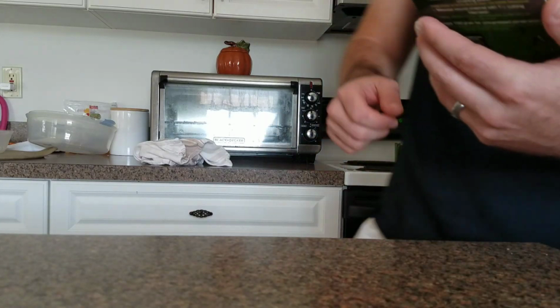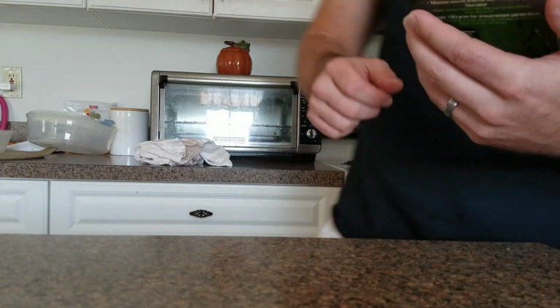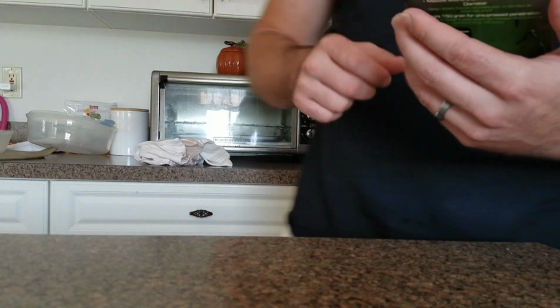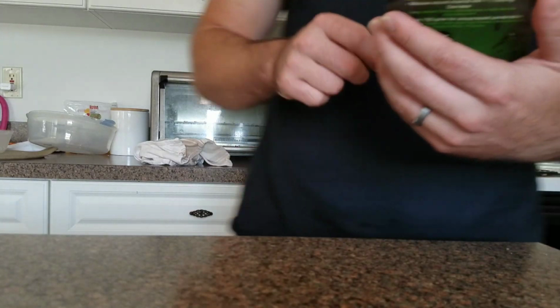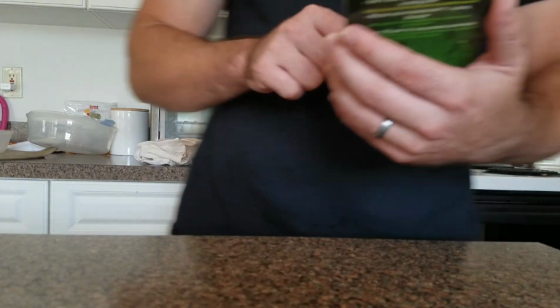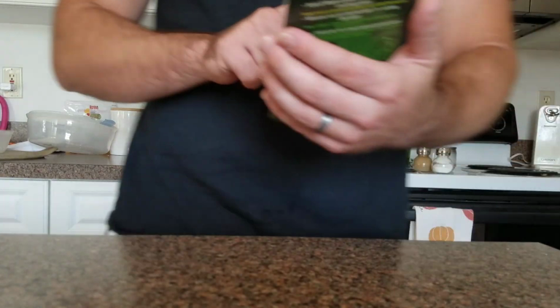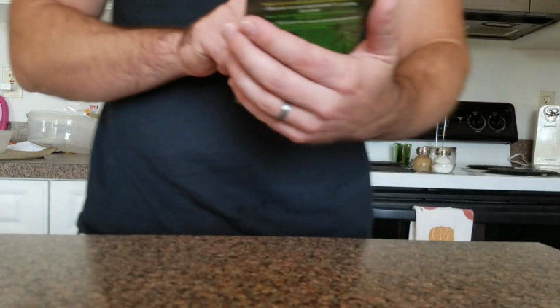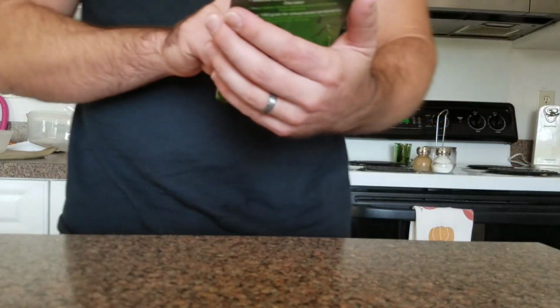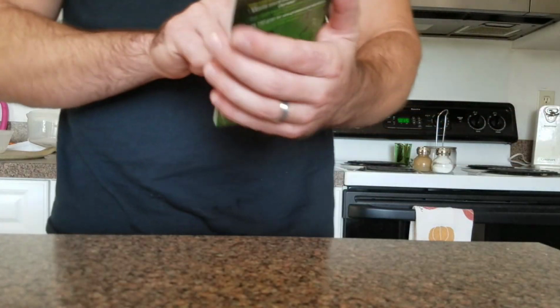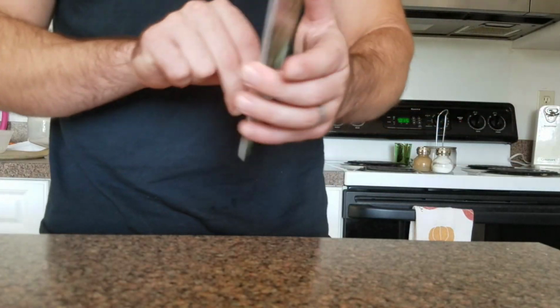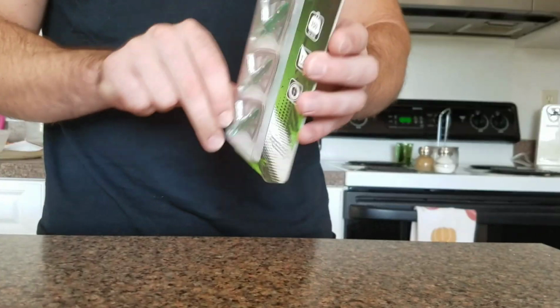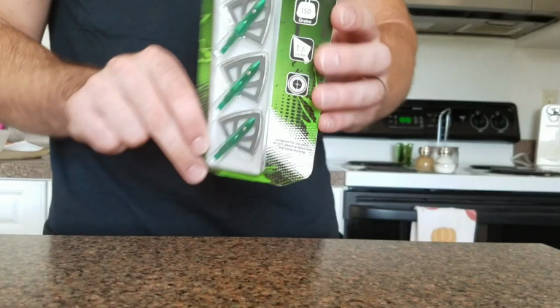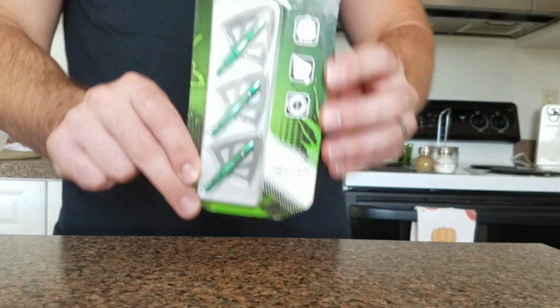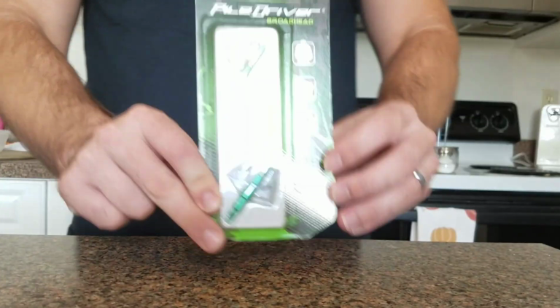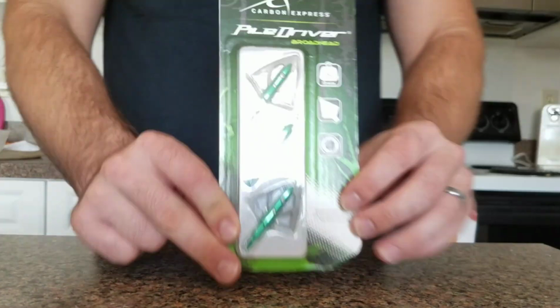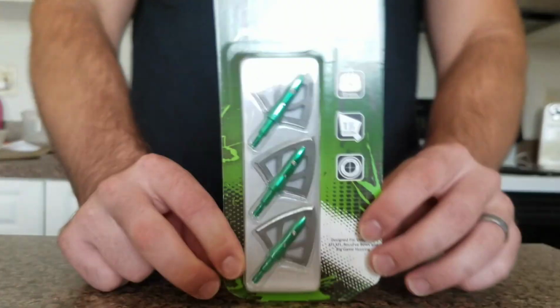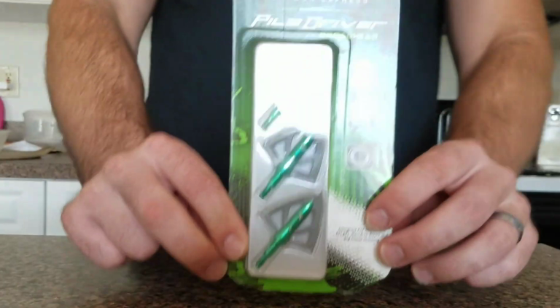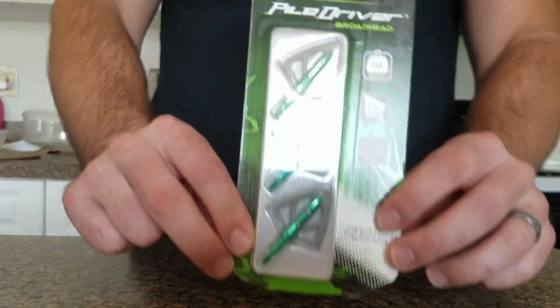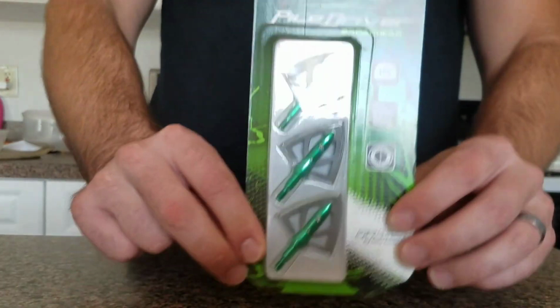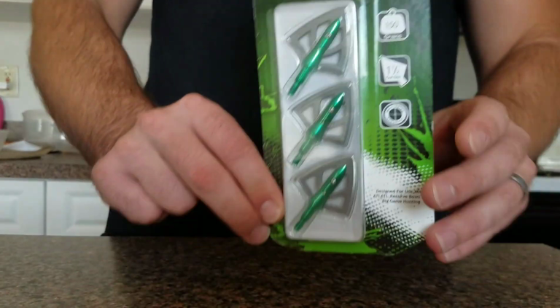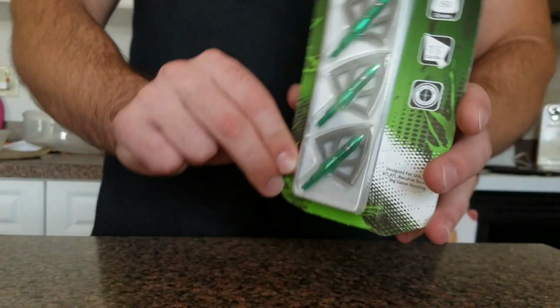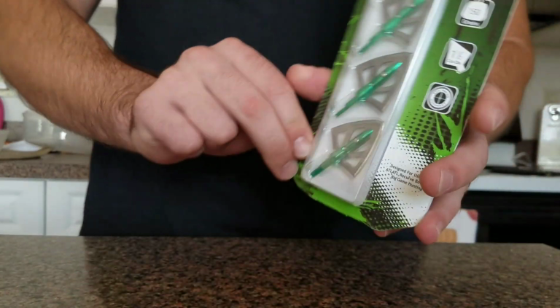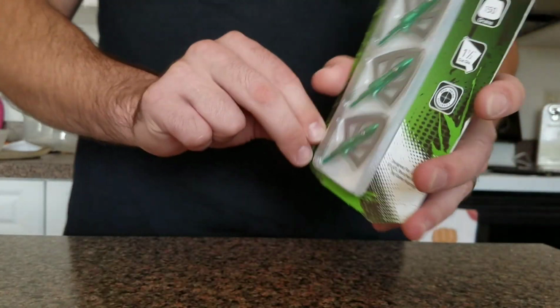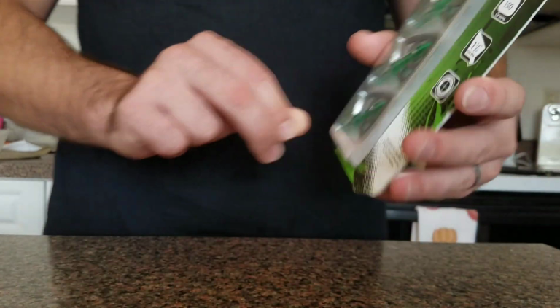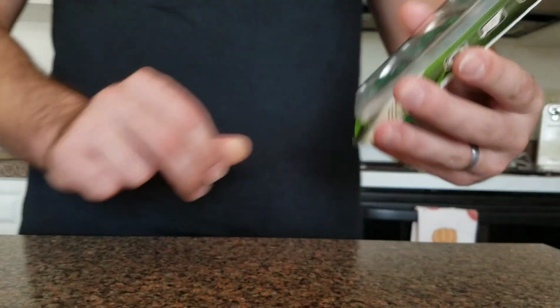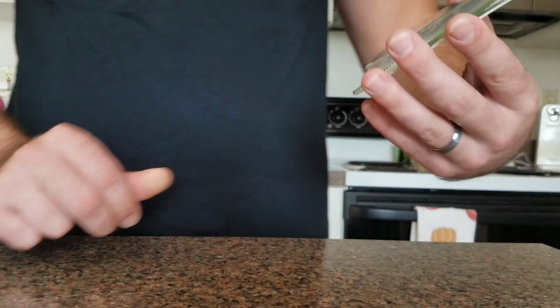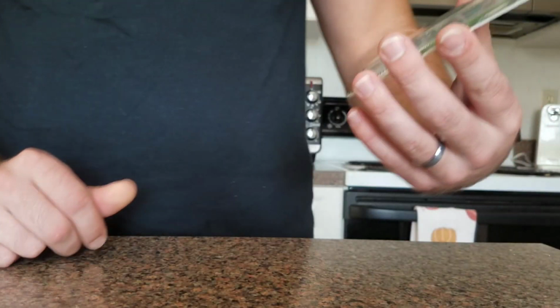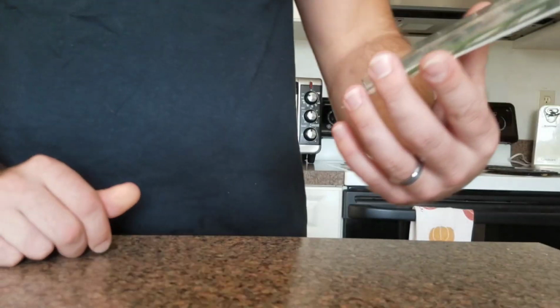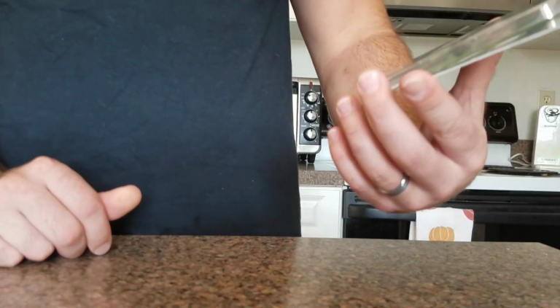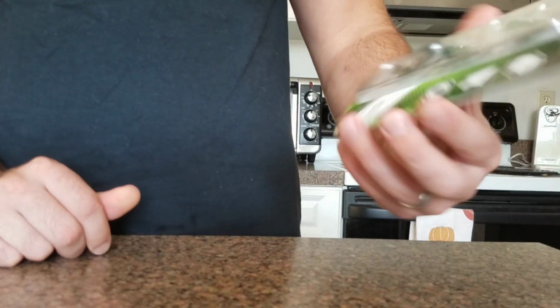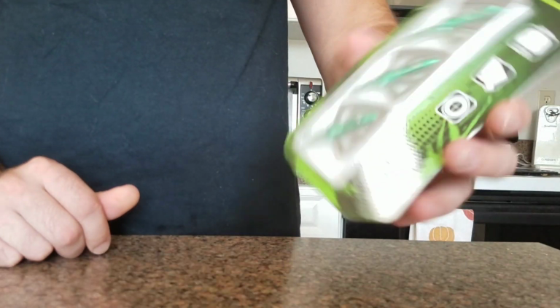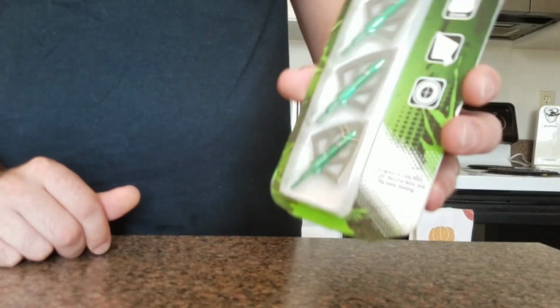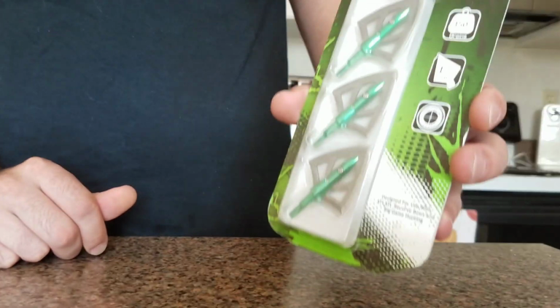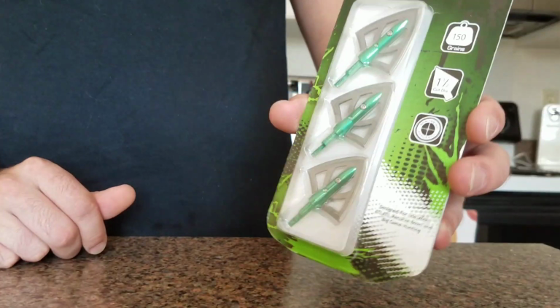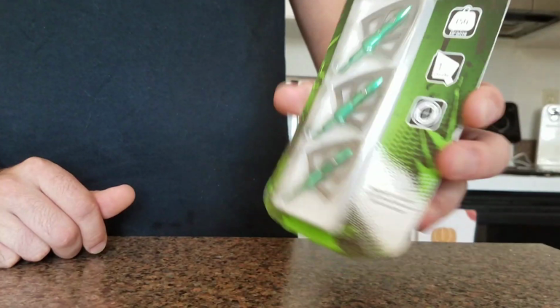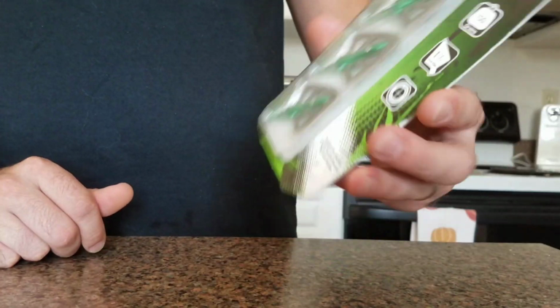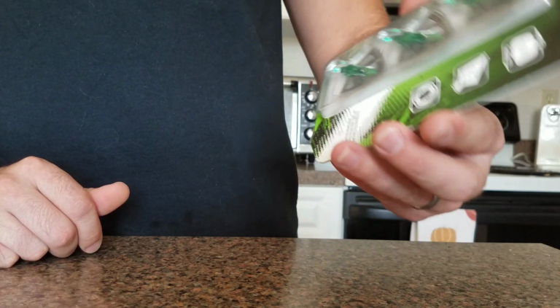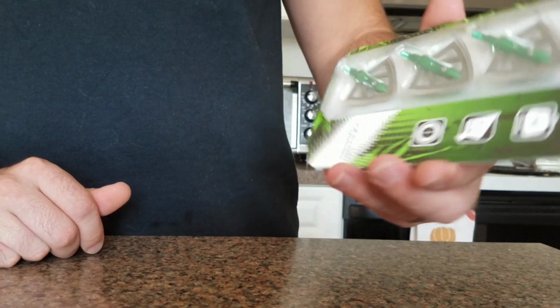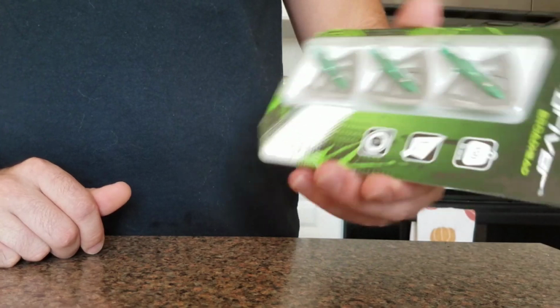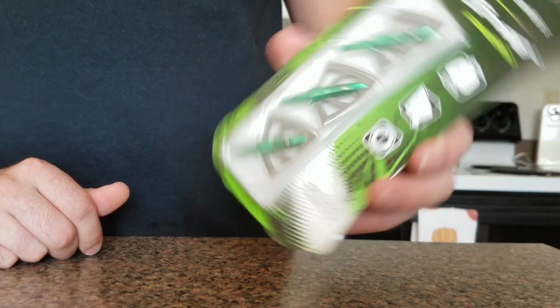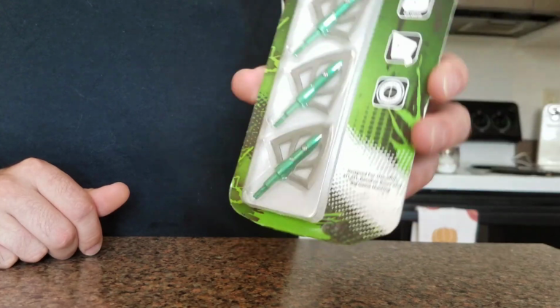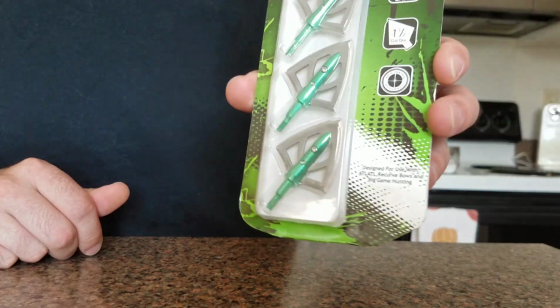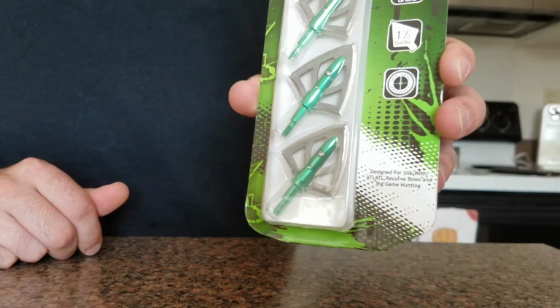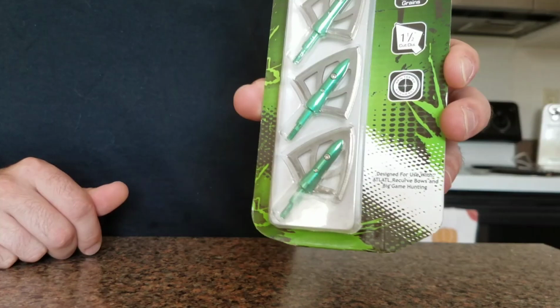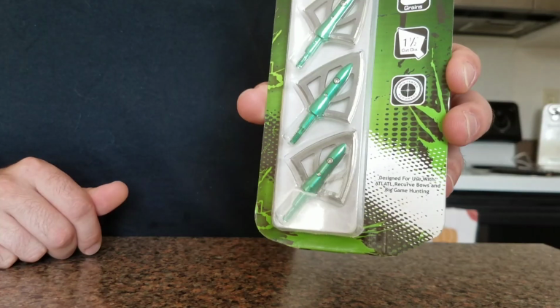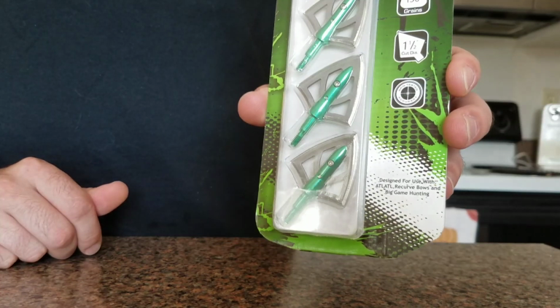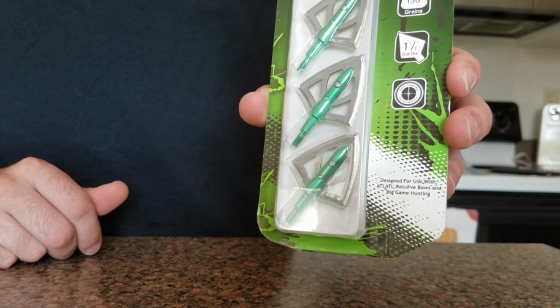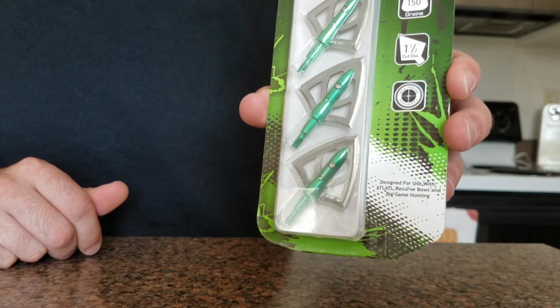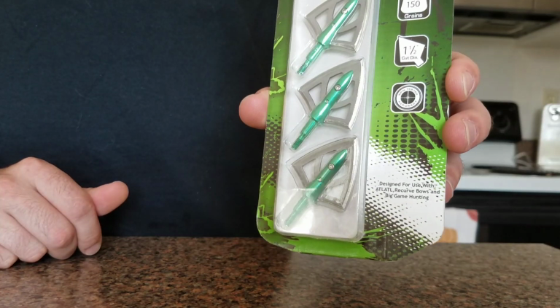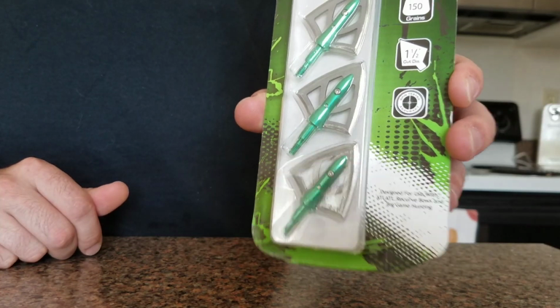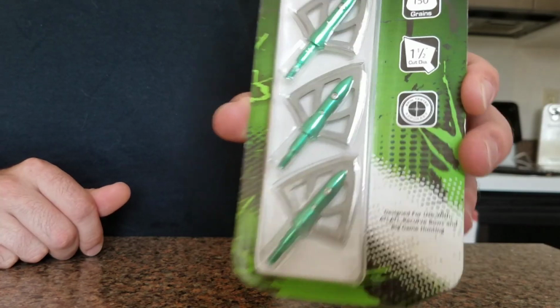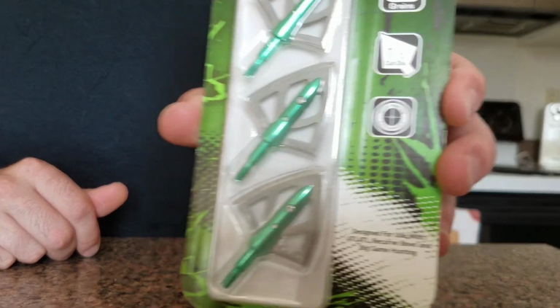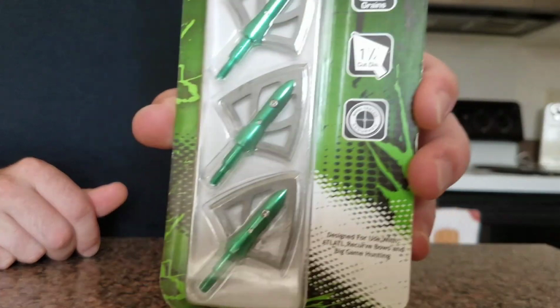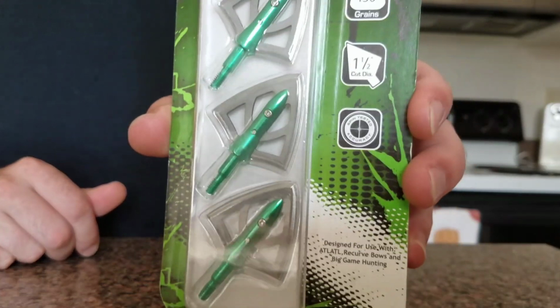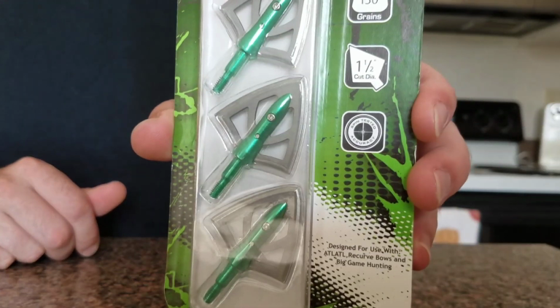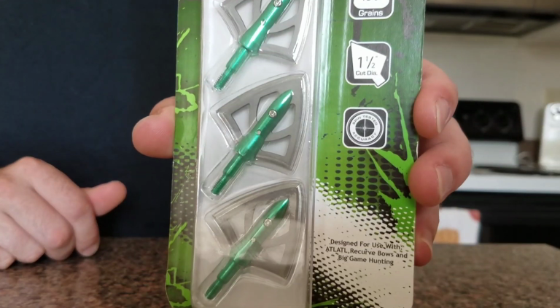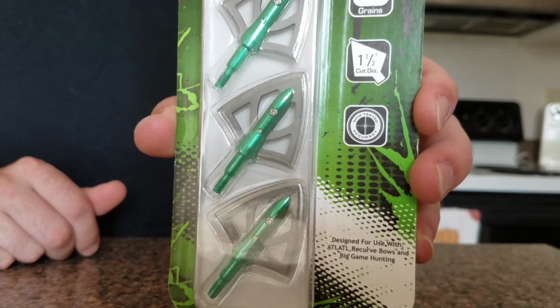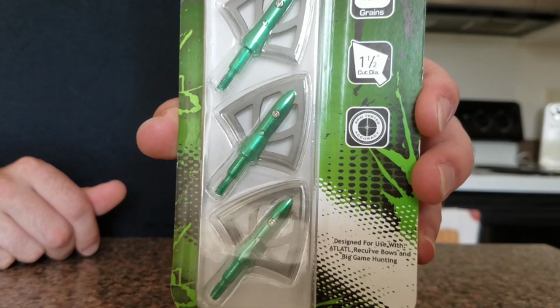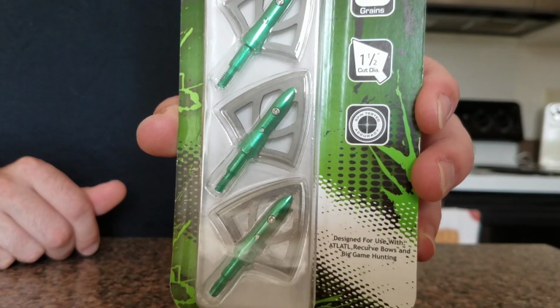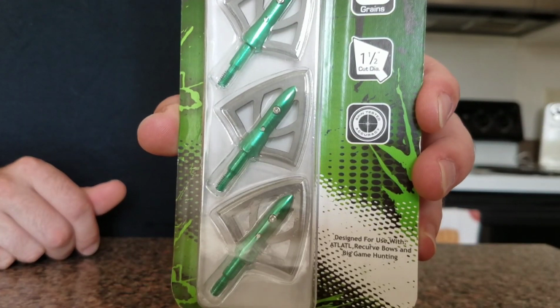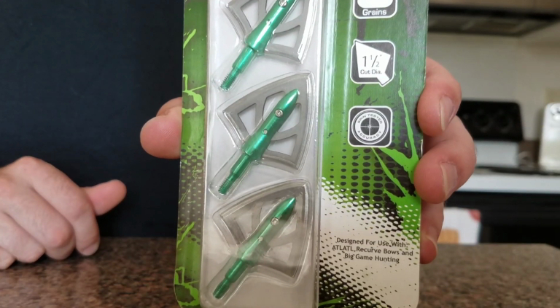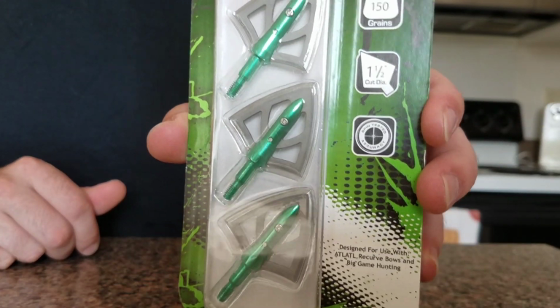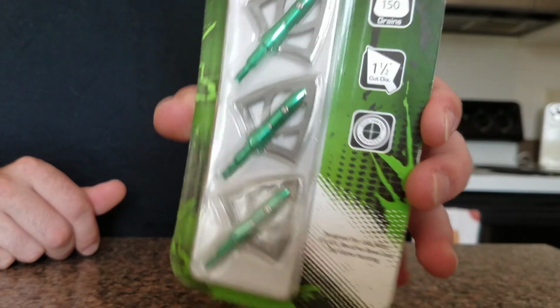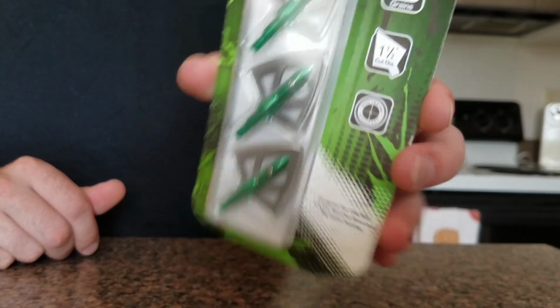Alright, so we have the Carbon Express Piledriver broadheads, two blades, 150 grain, inch and a half cutting diameter.